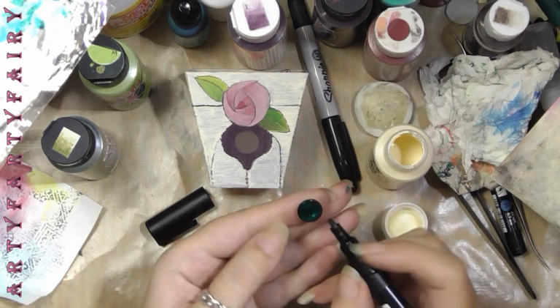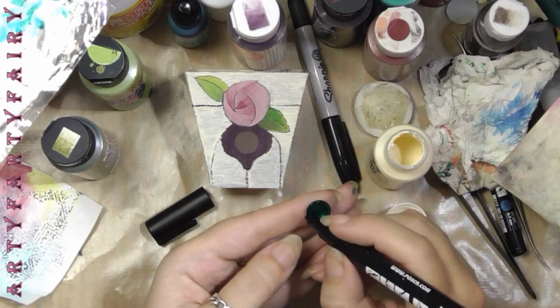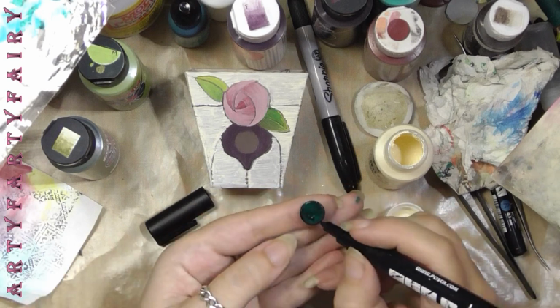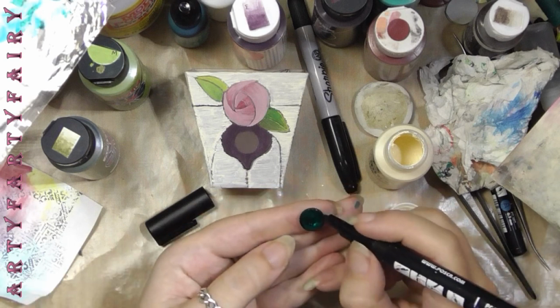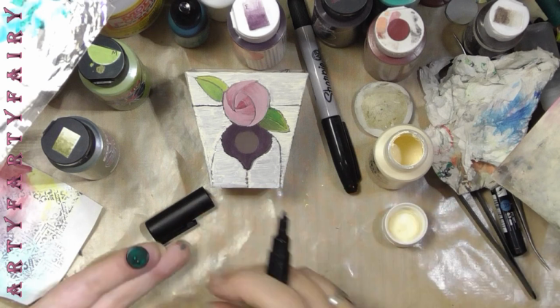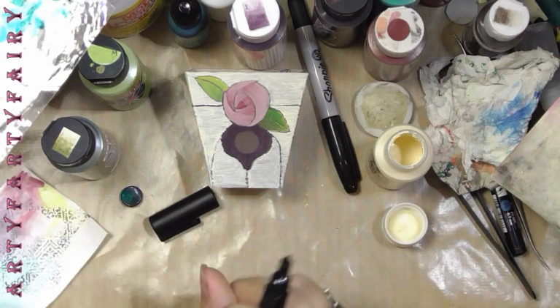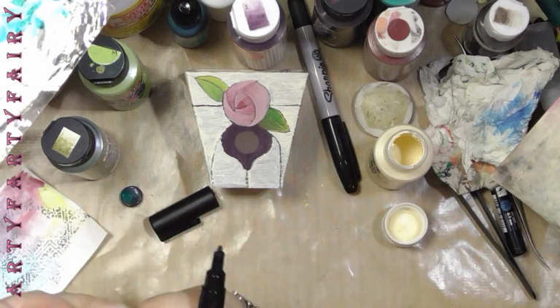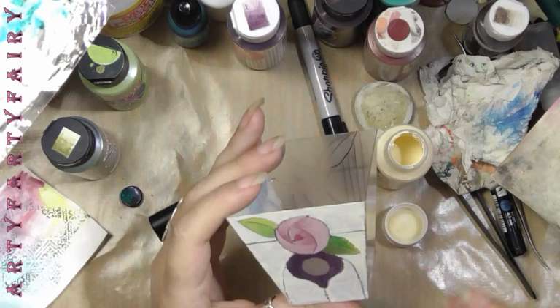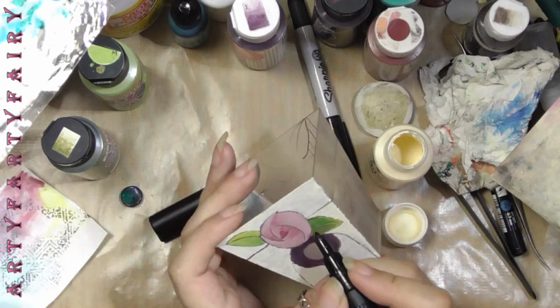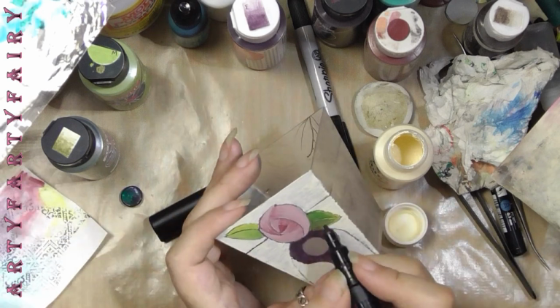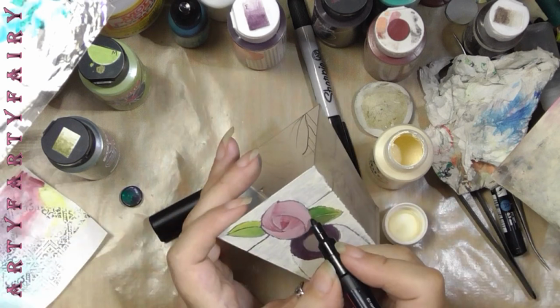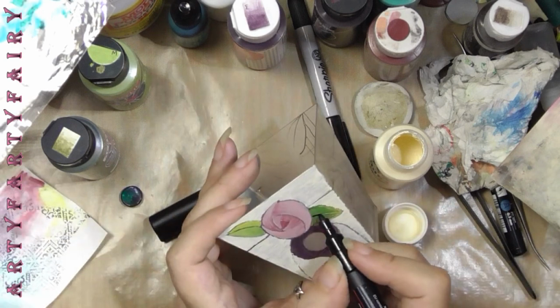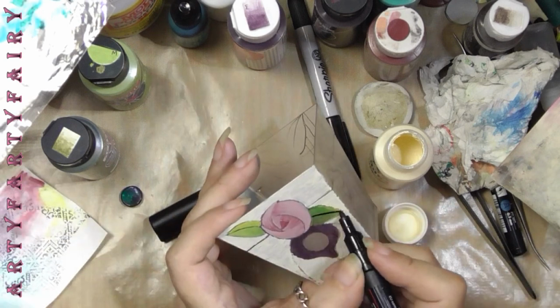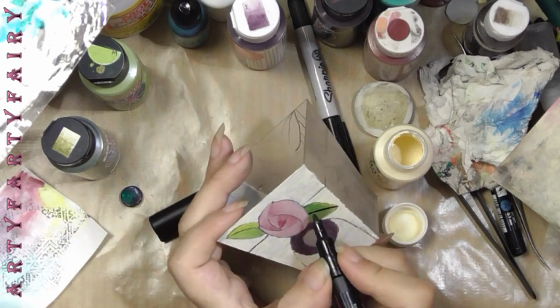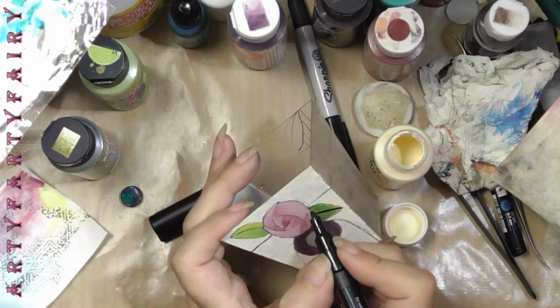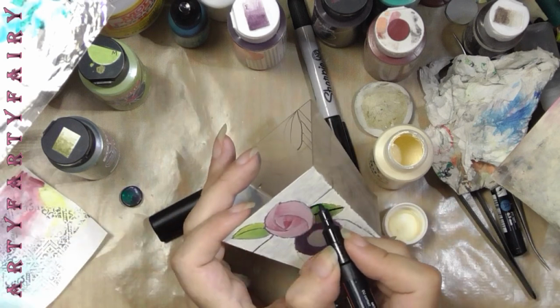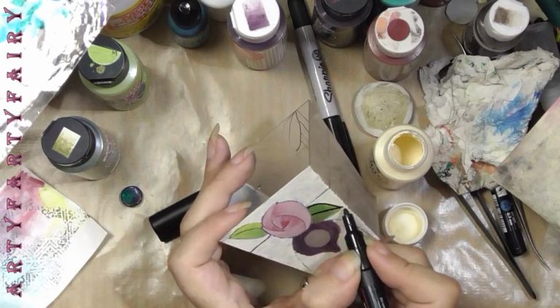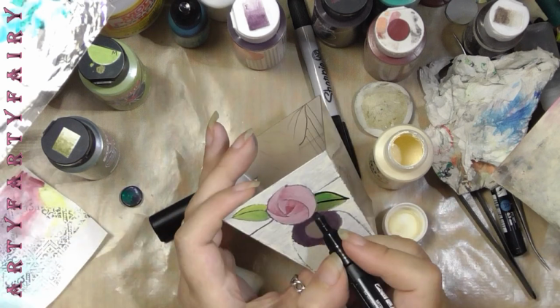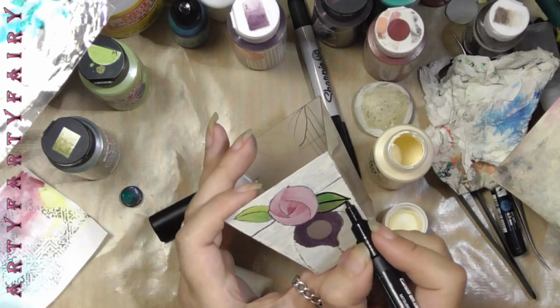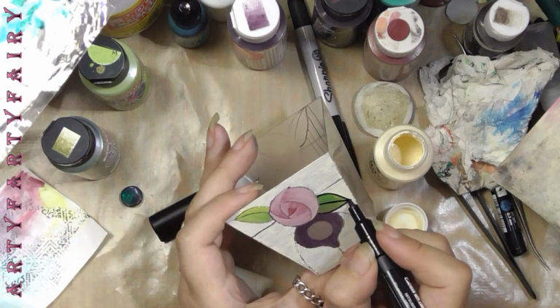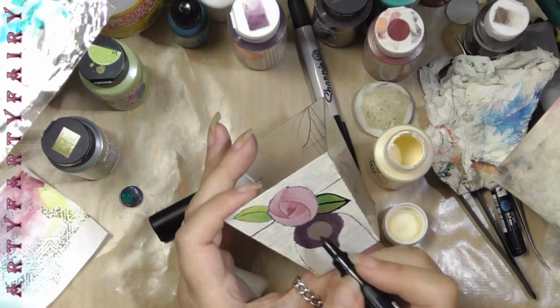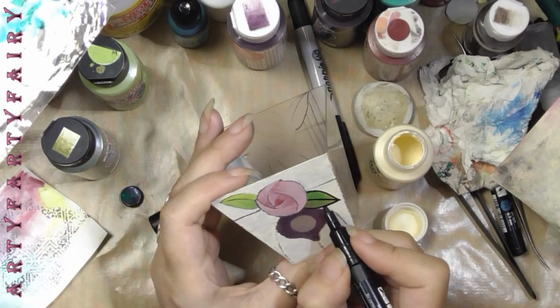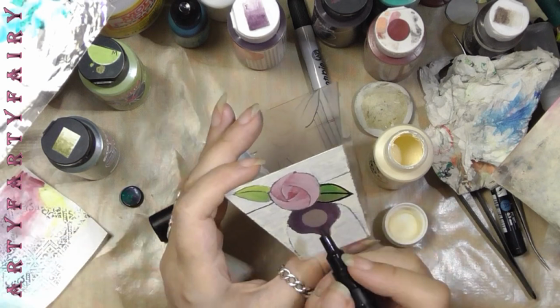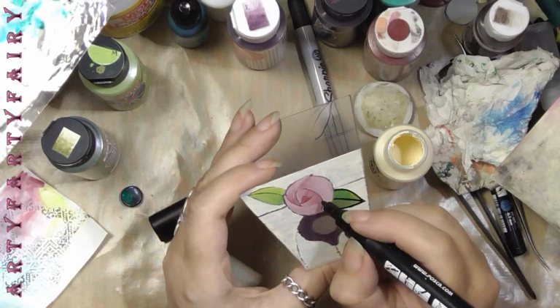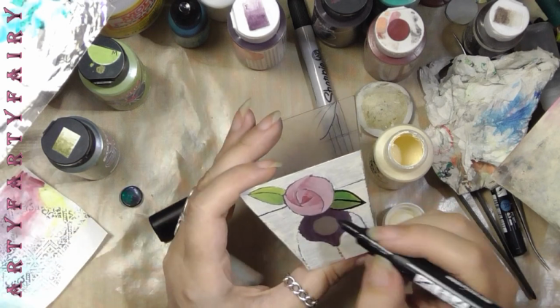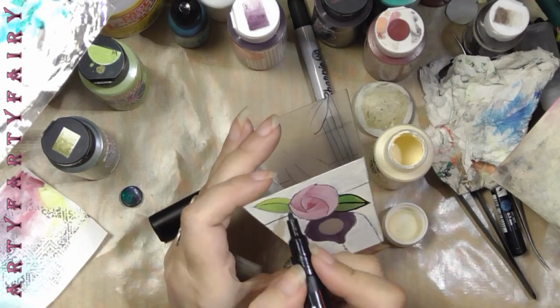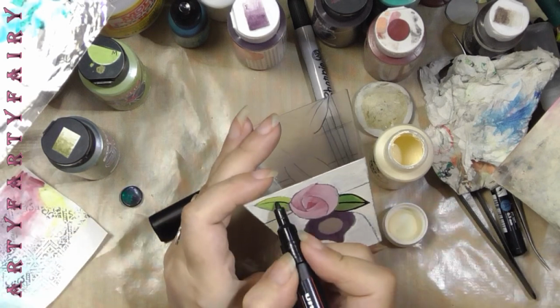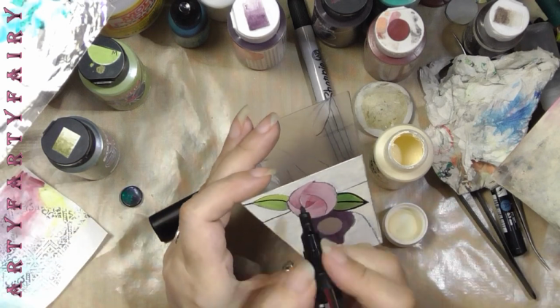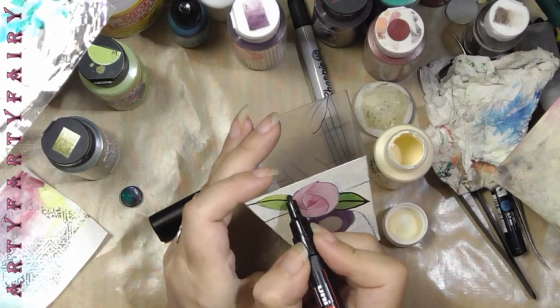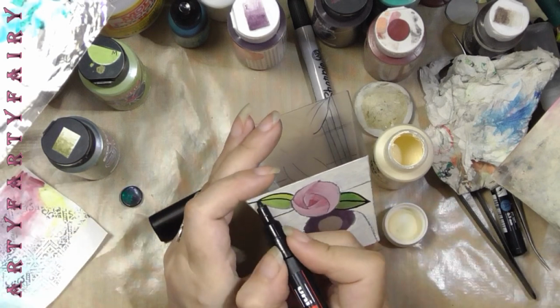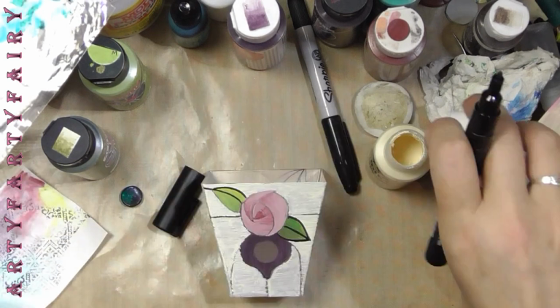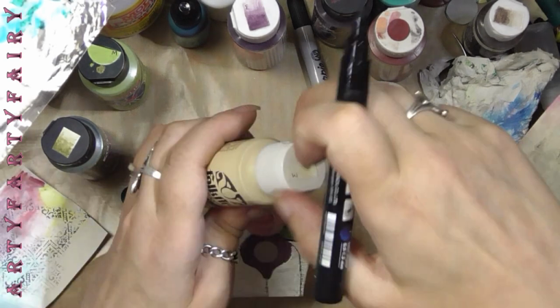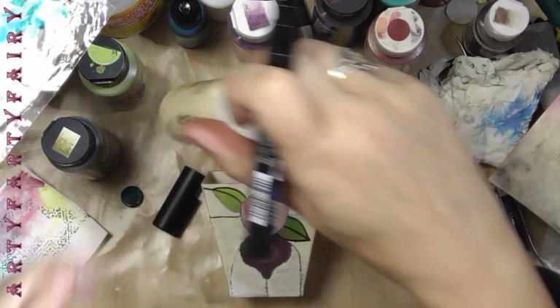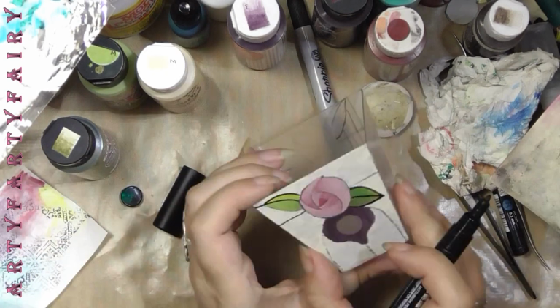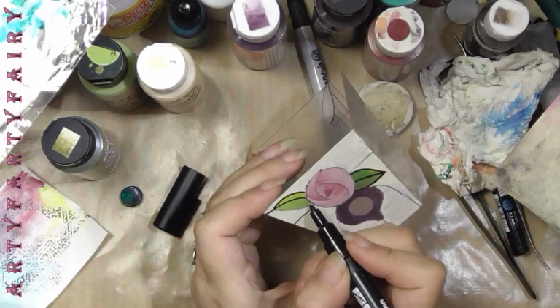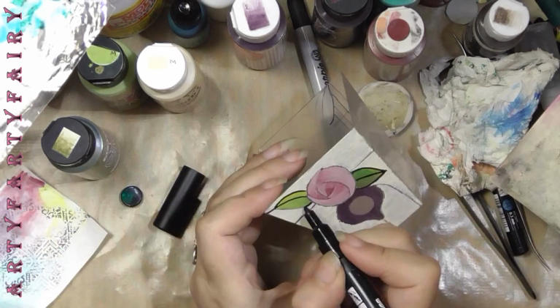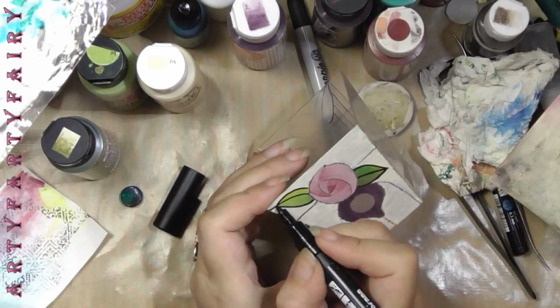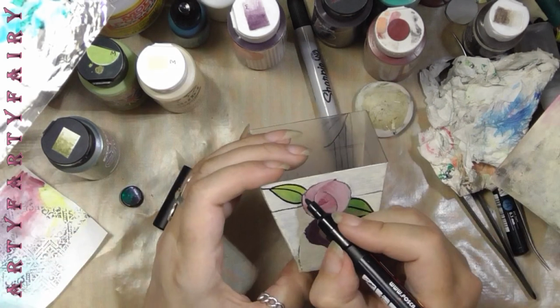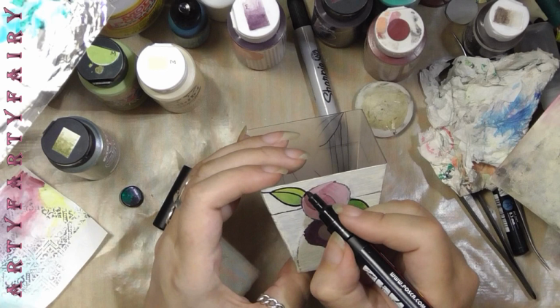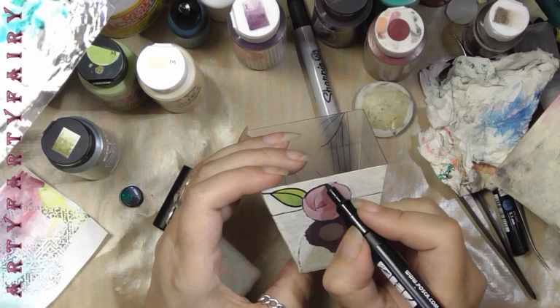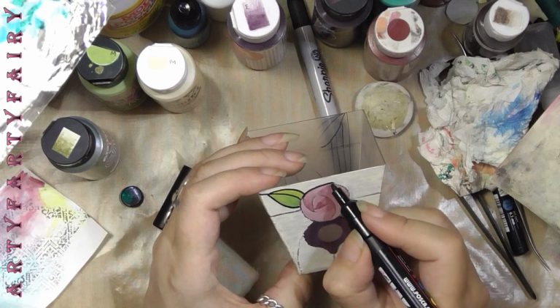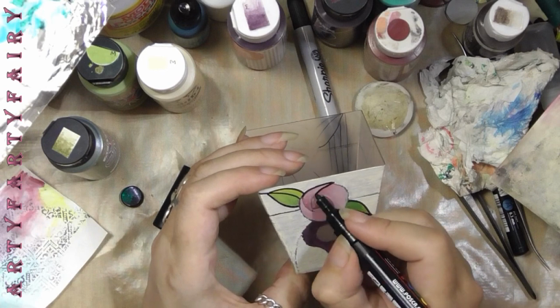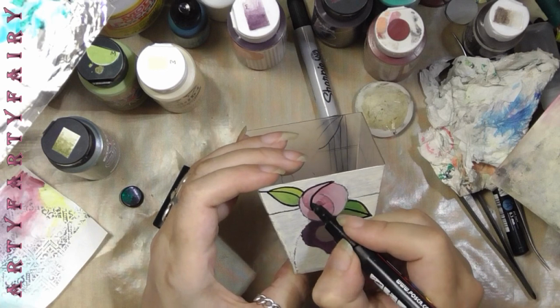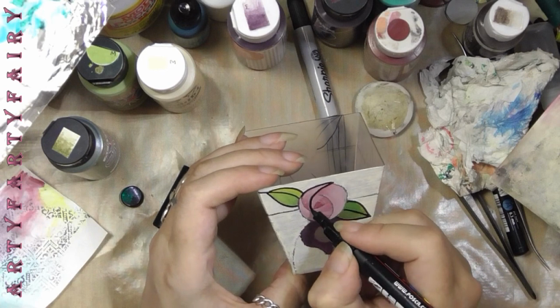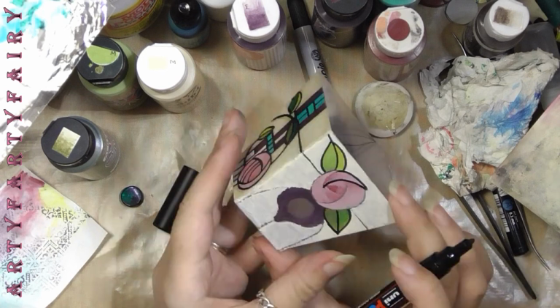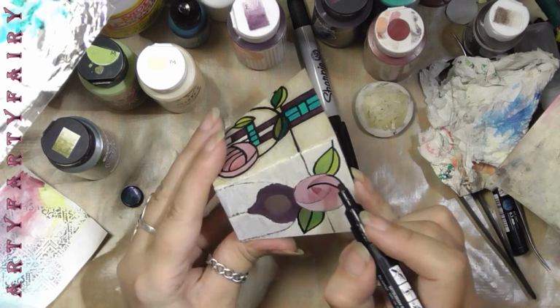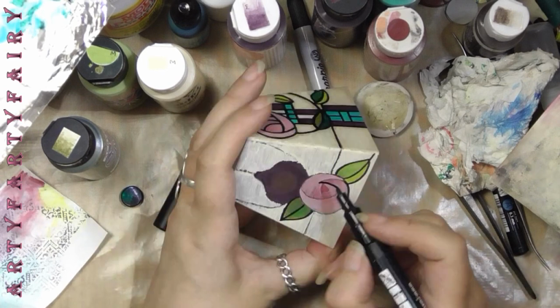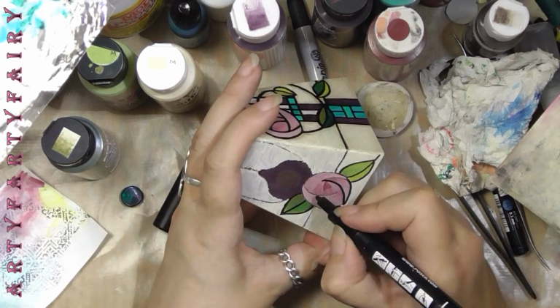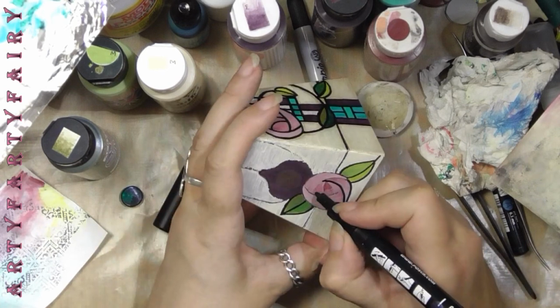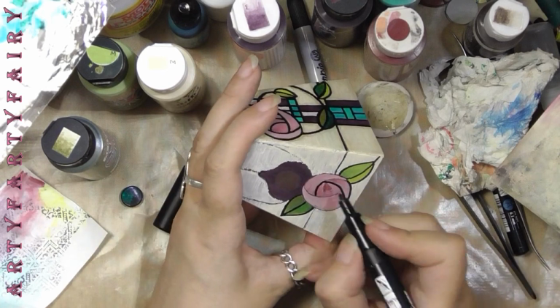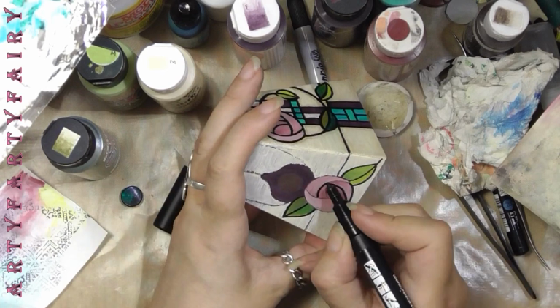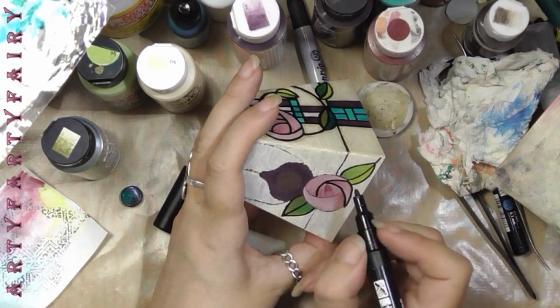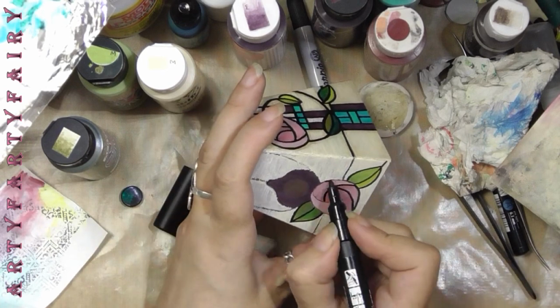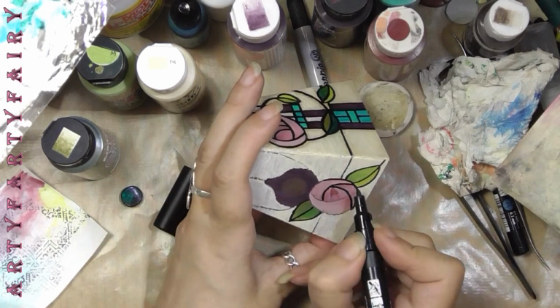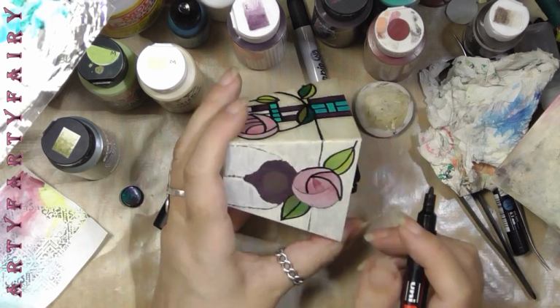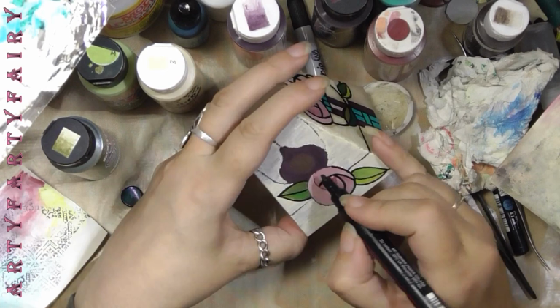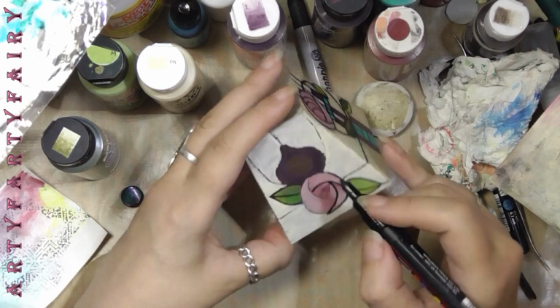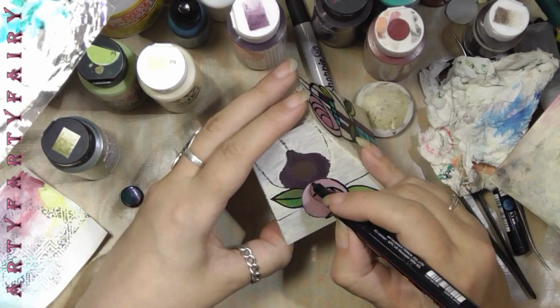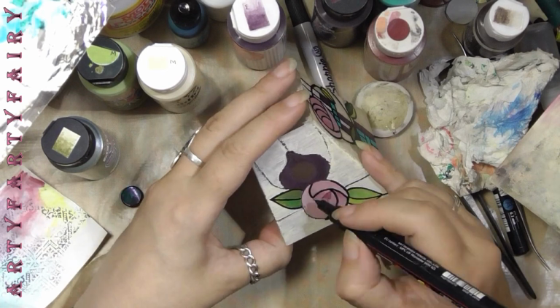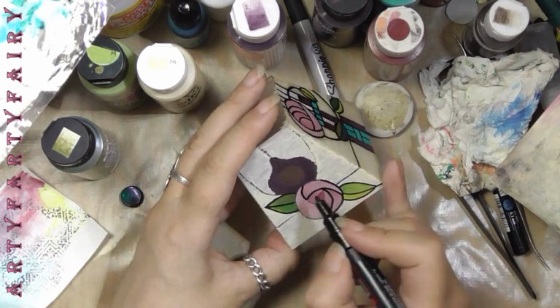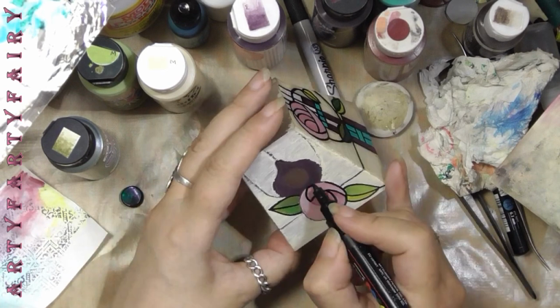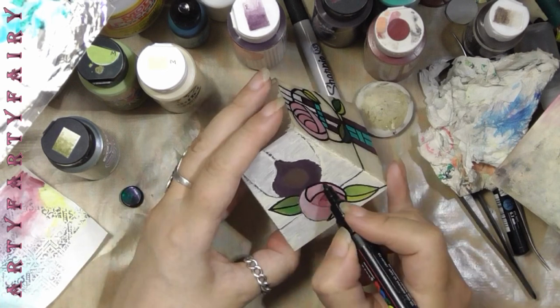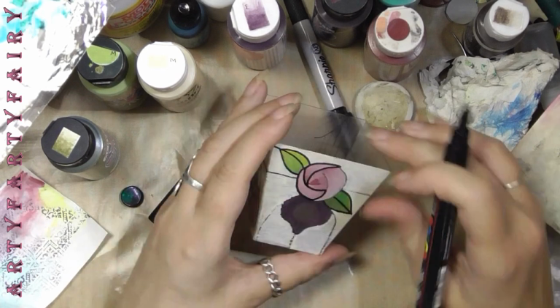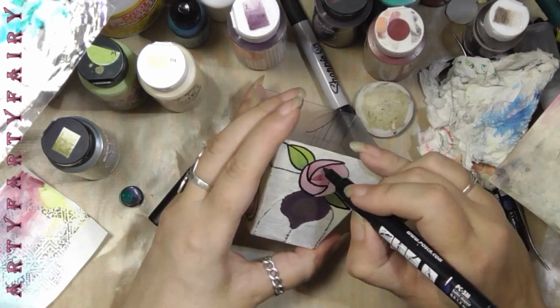I didn't paint inside where the glass nuggets go, to give them a bit of extra light coming through. I just left them clear.